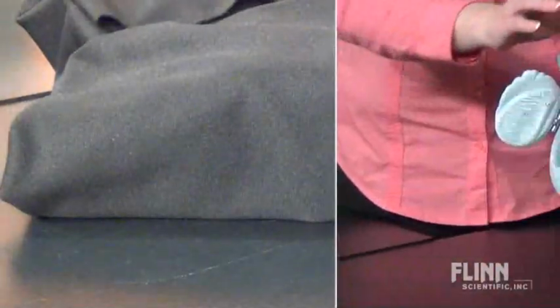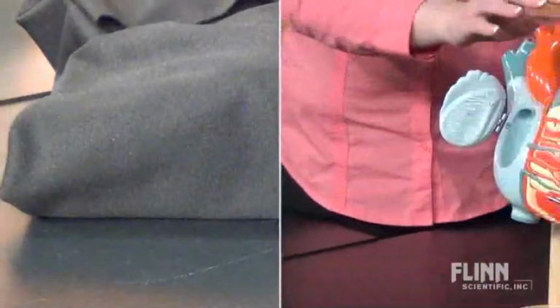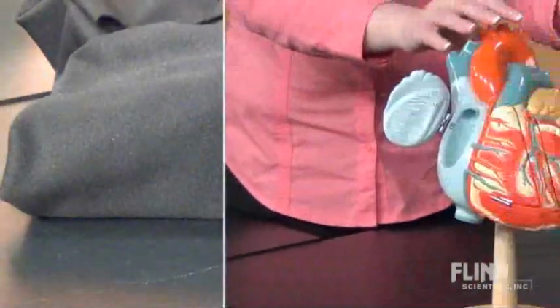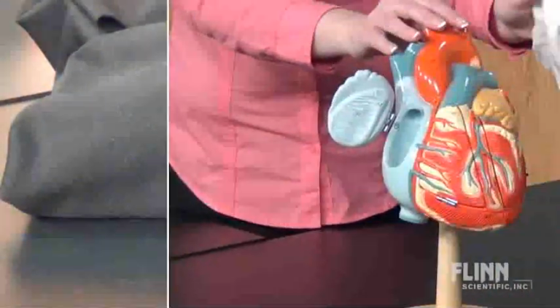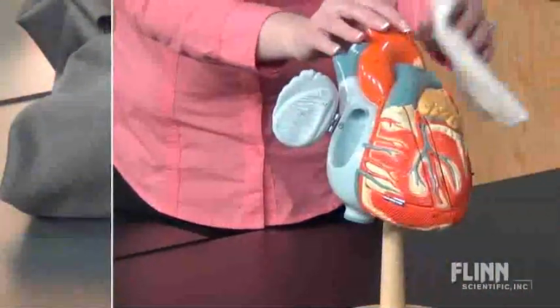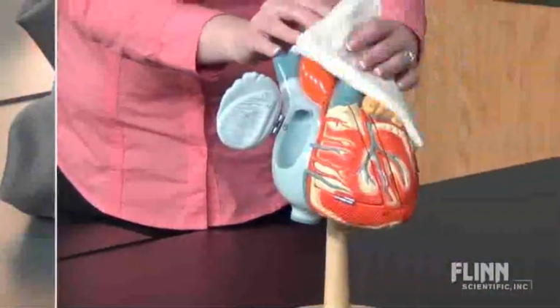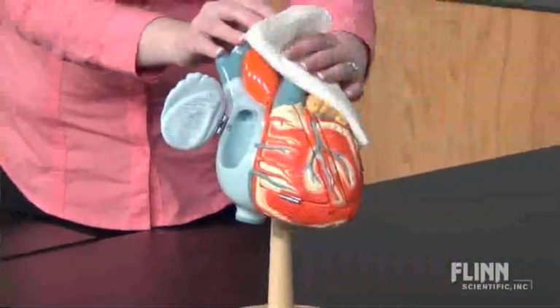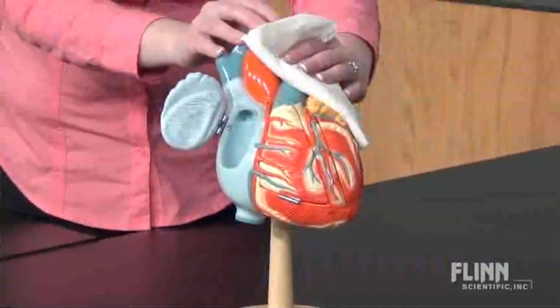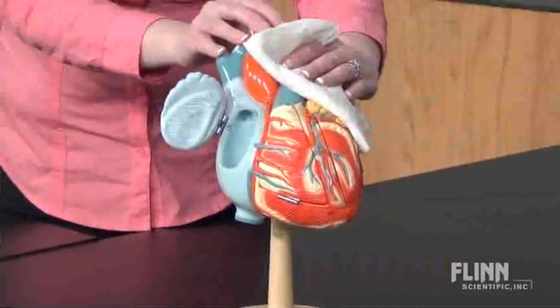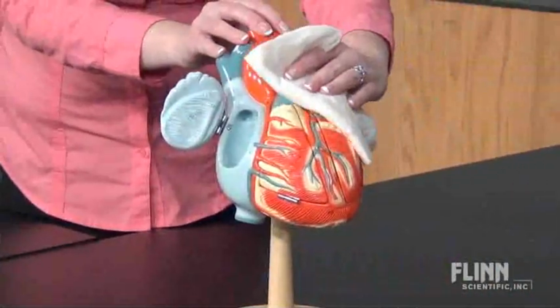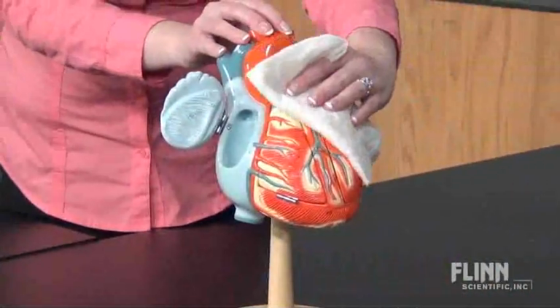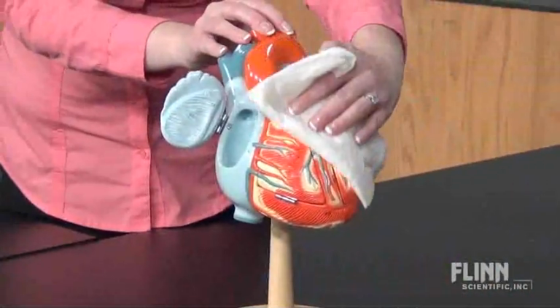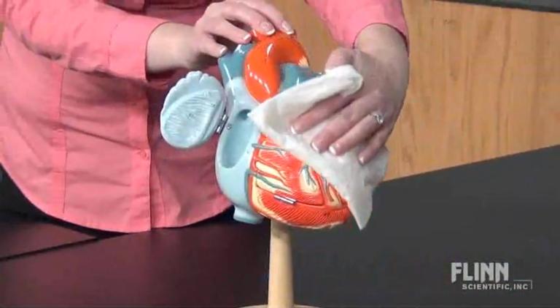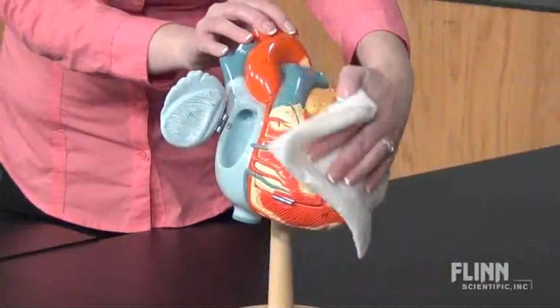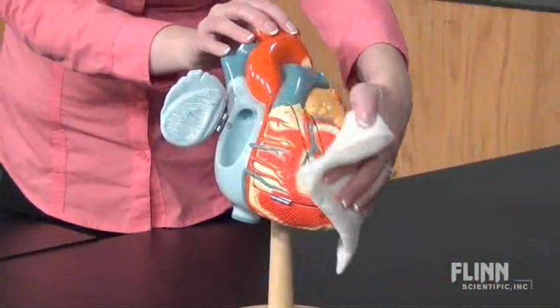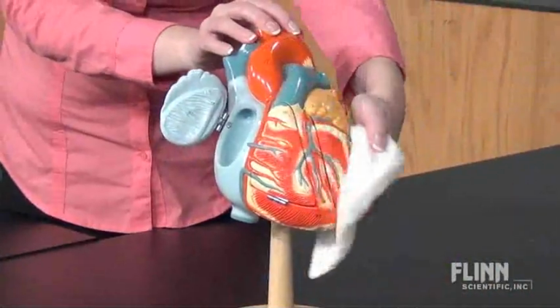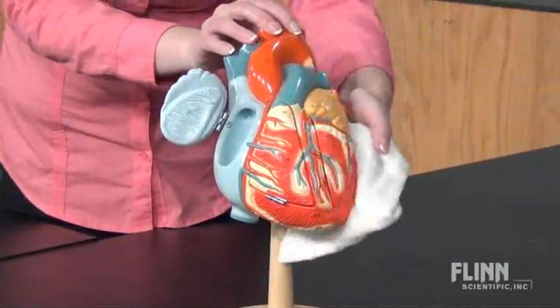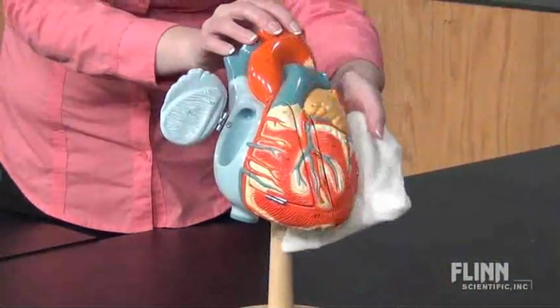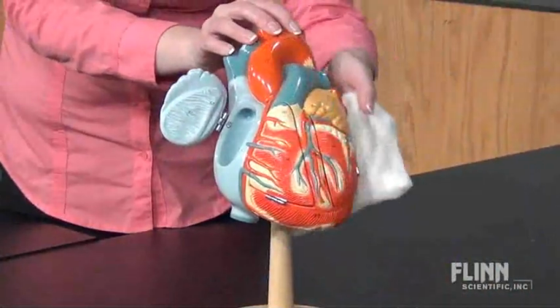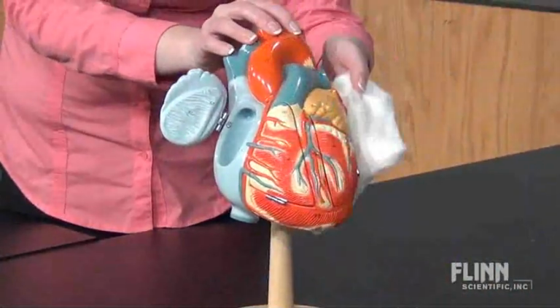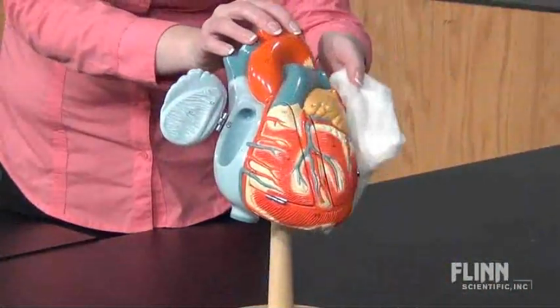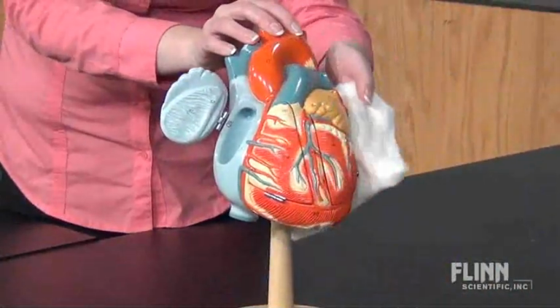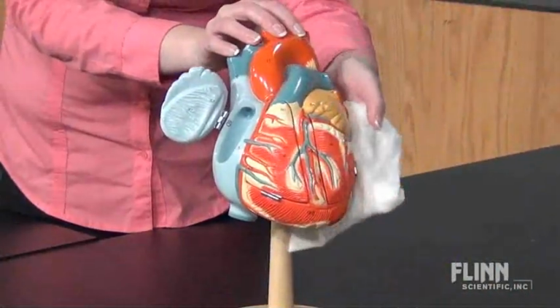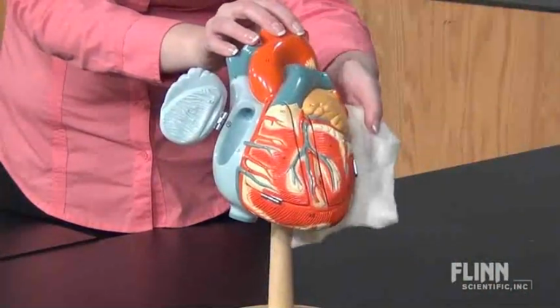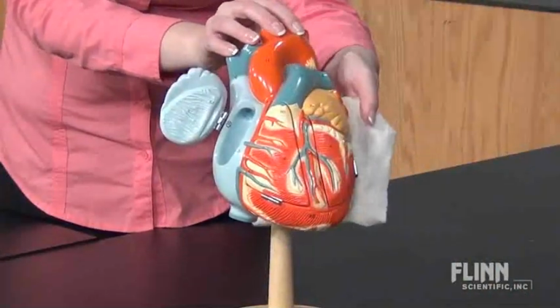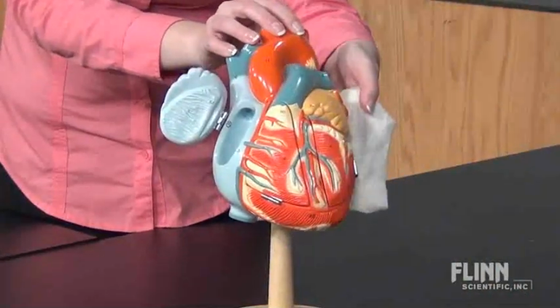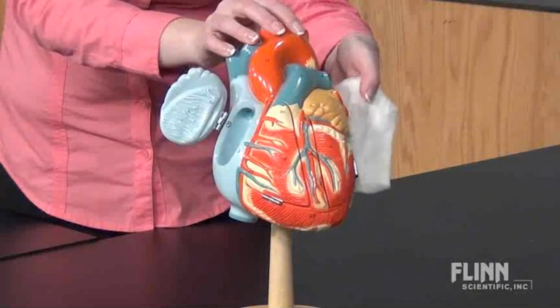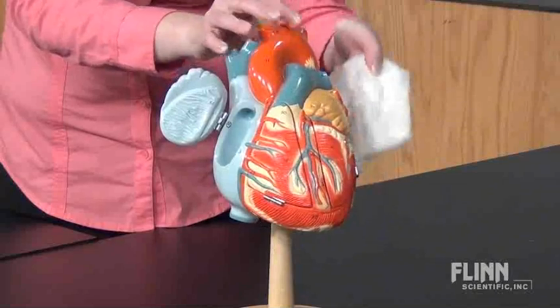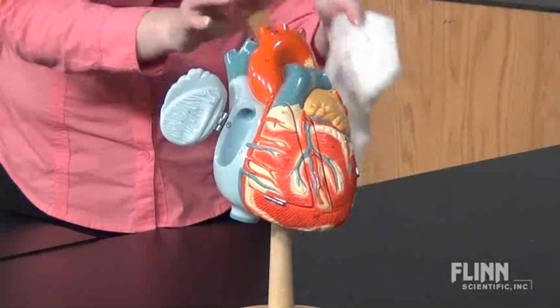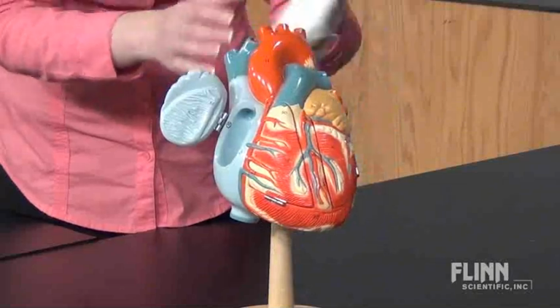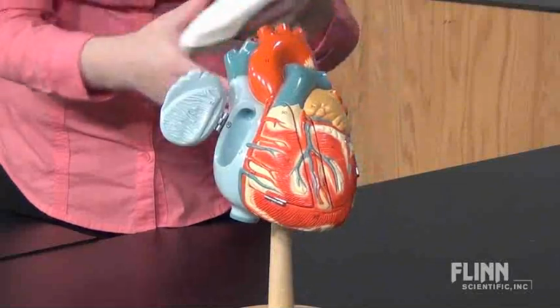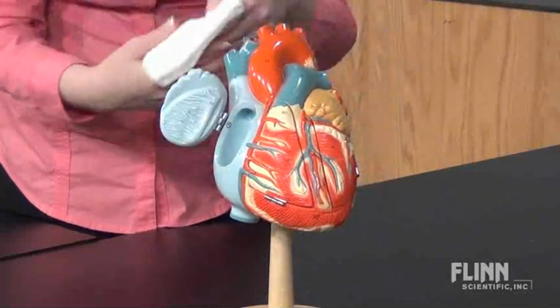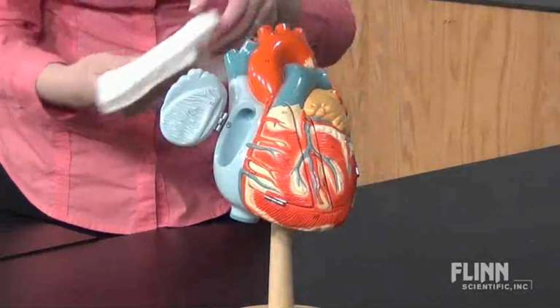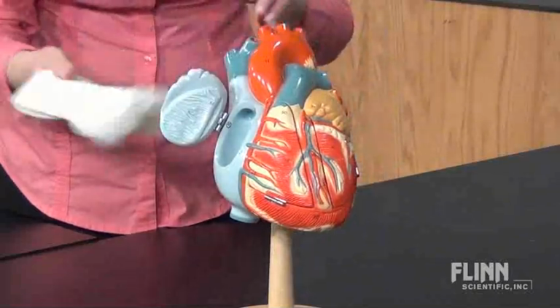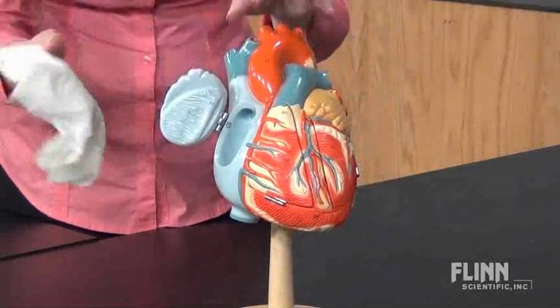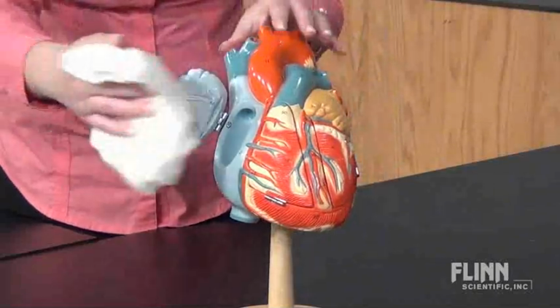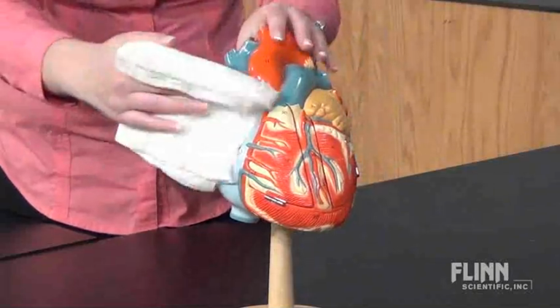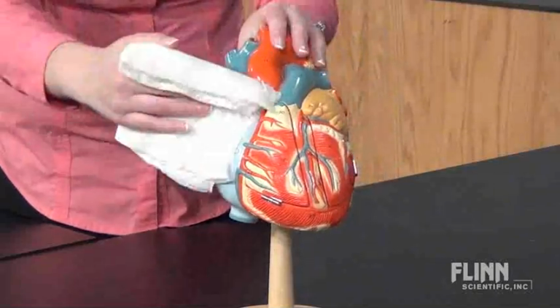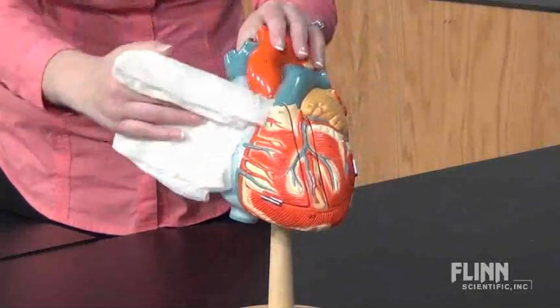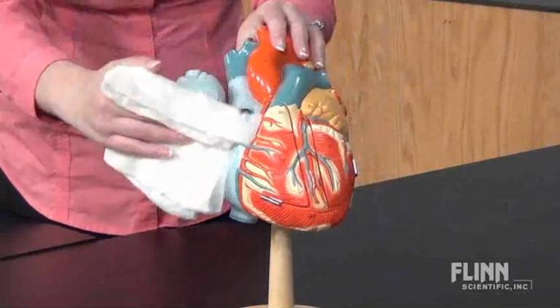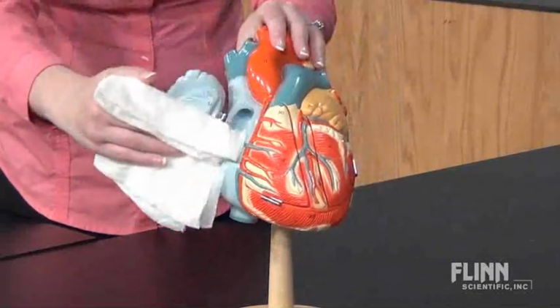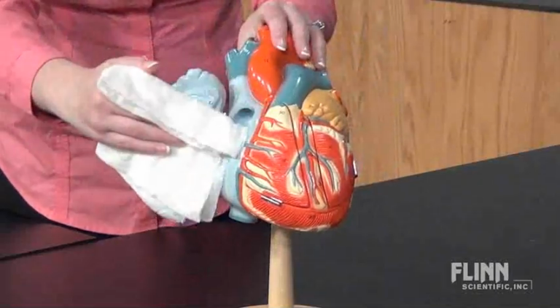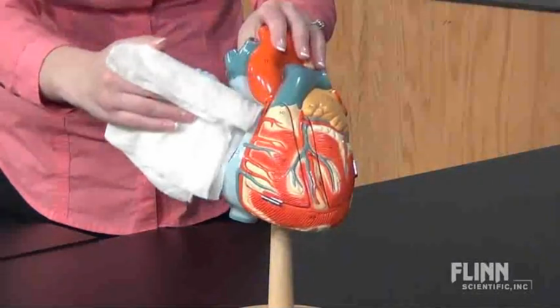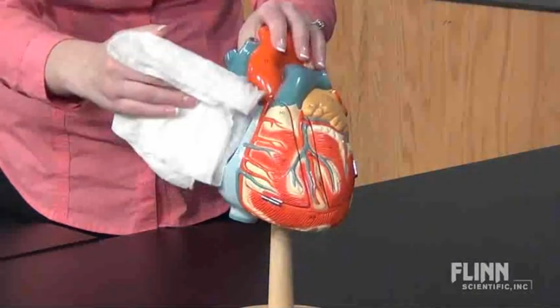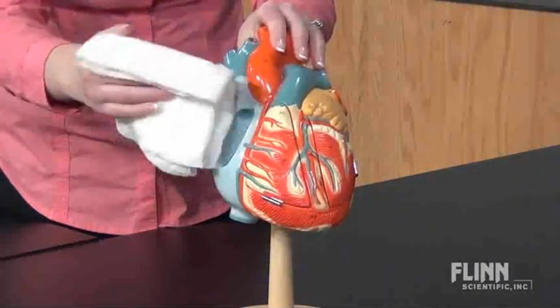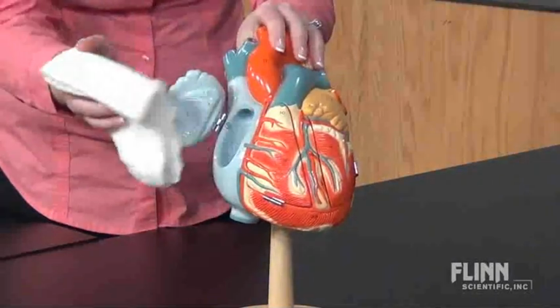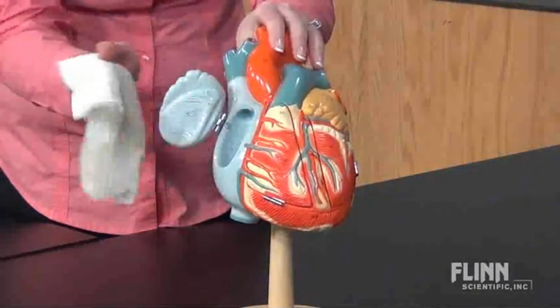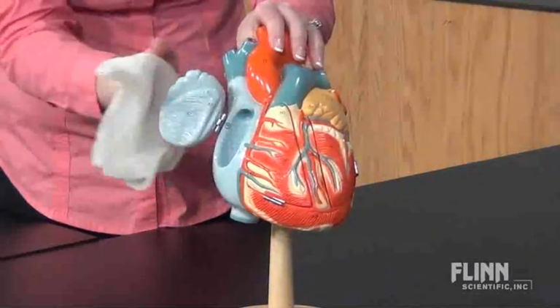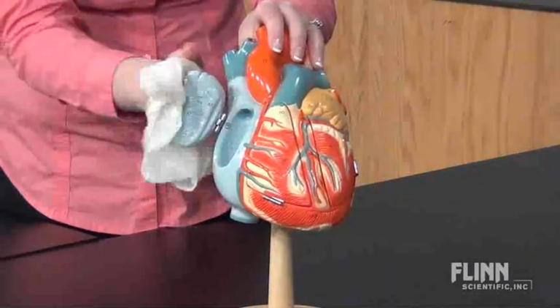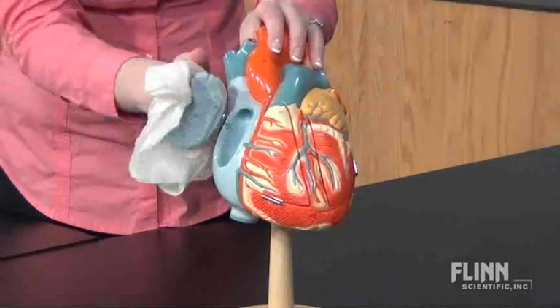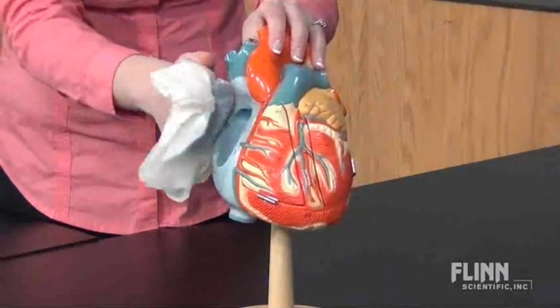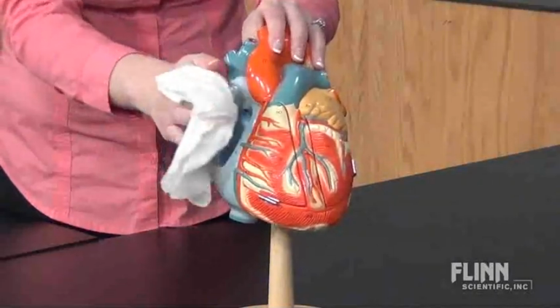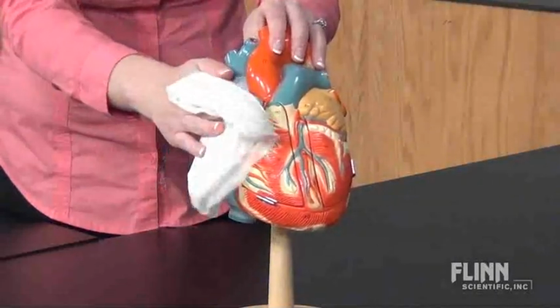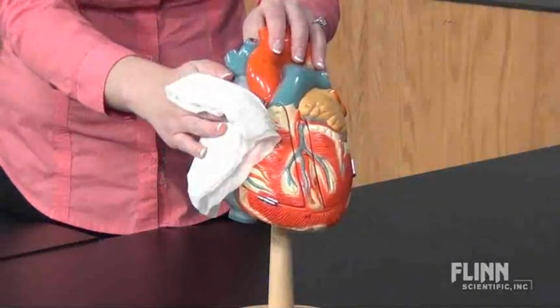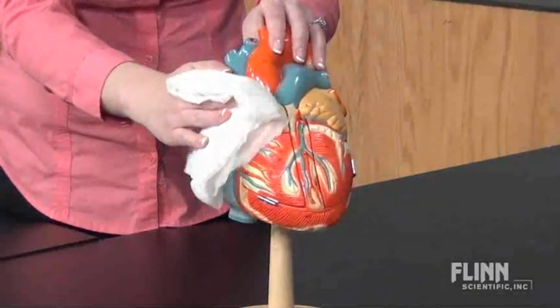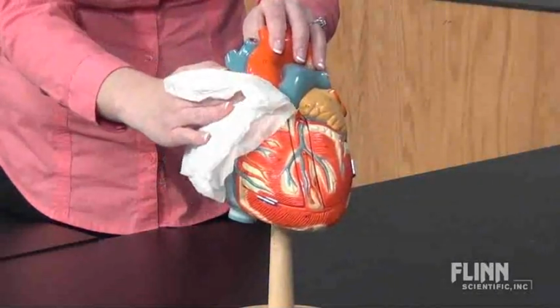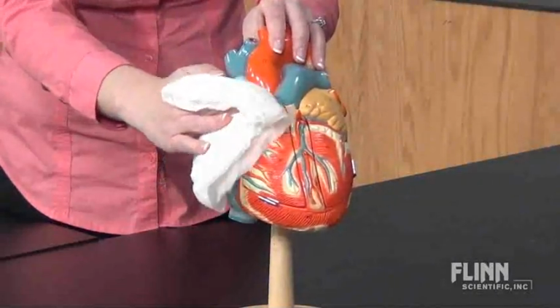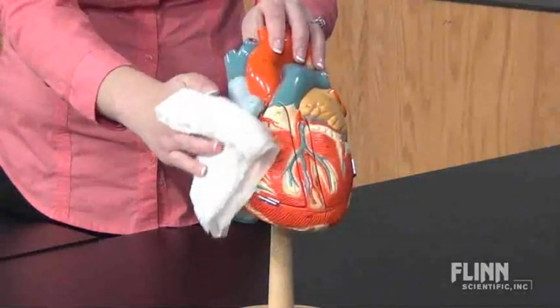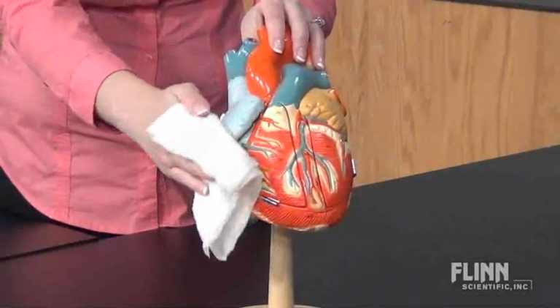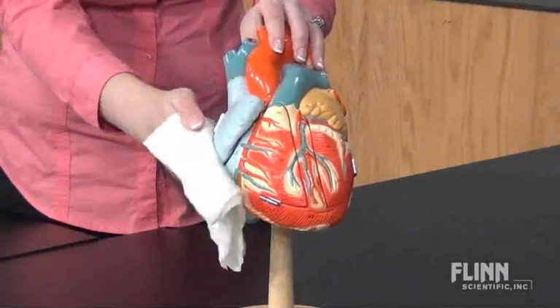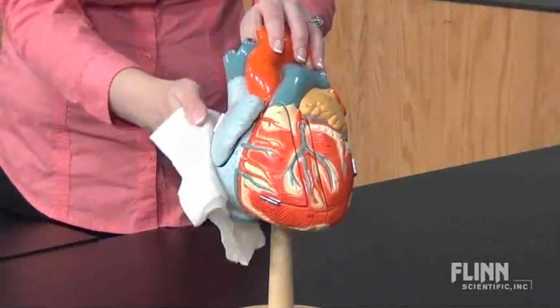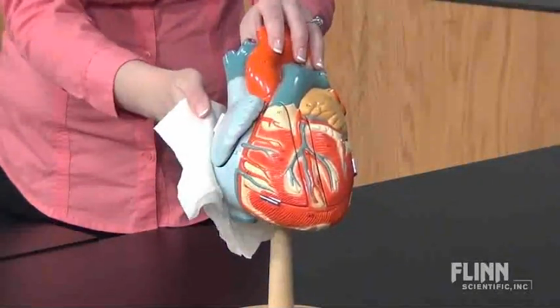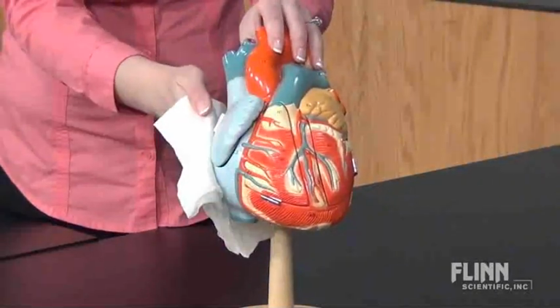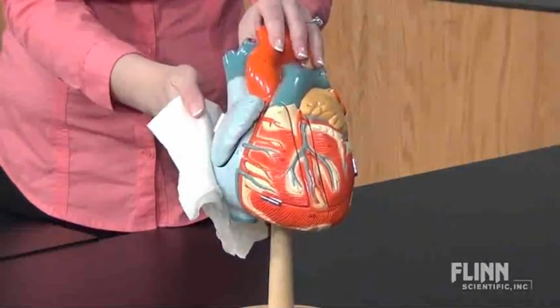If the model needs to be cleaned, only use a soft damp cloth. Don't use any kind of cleaner or solution.